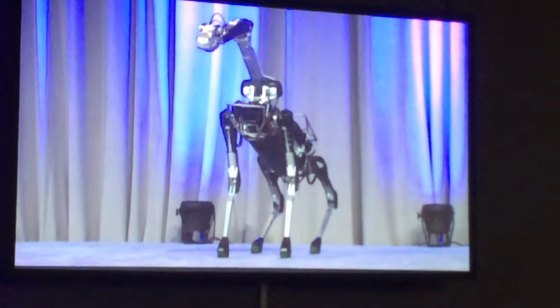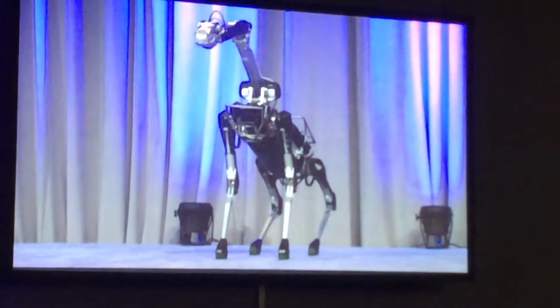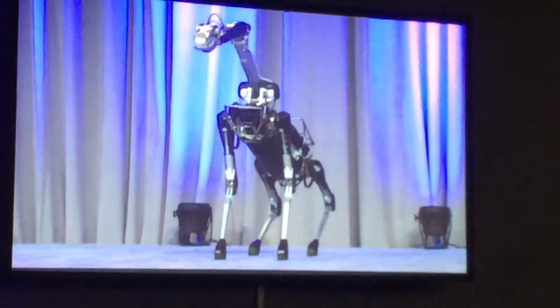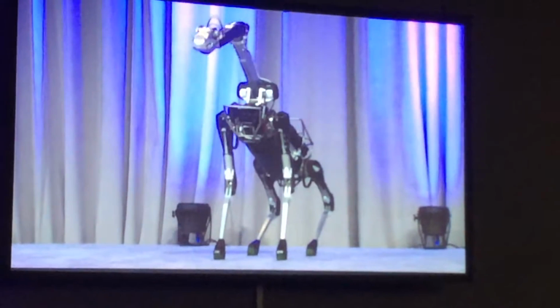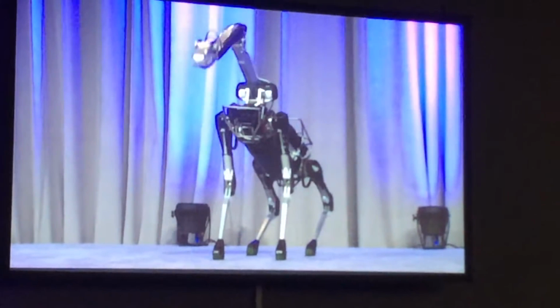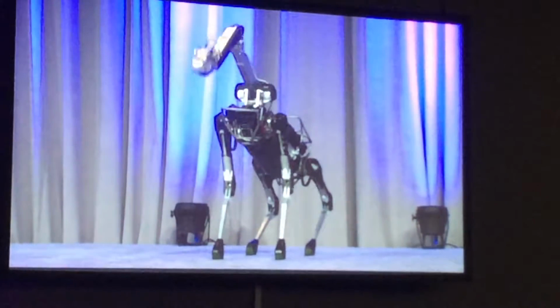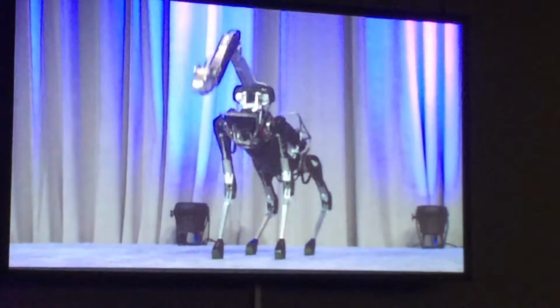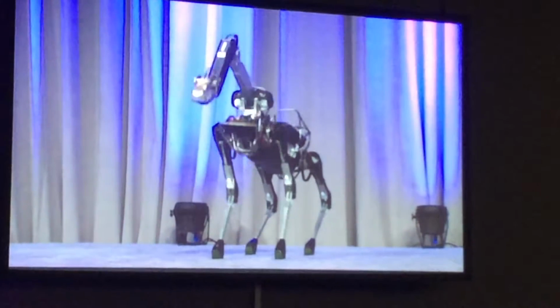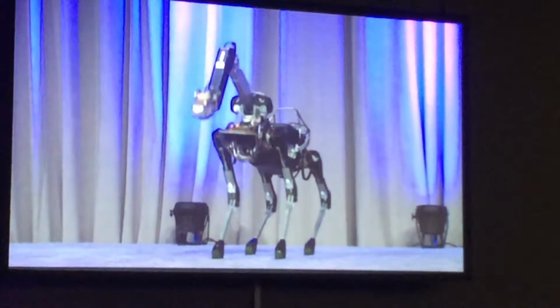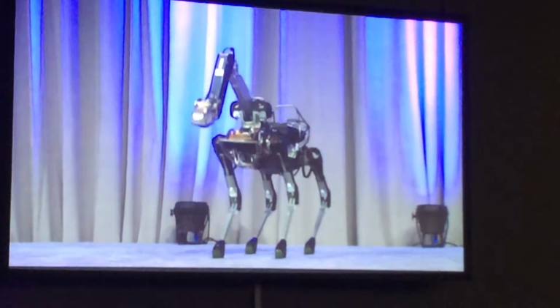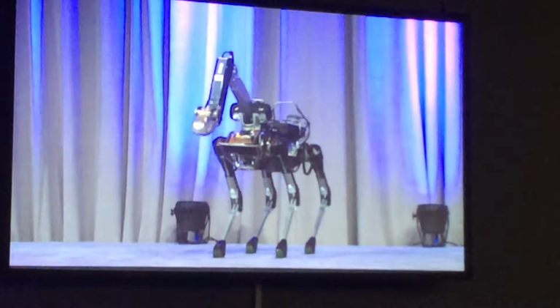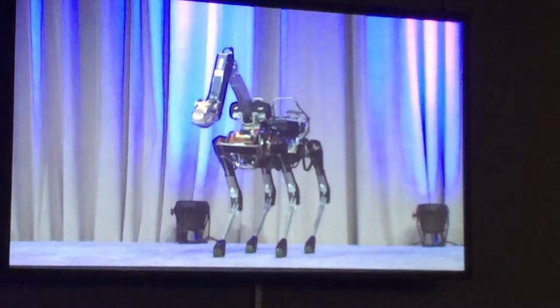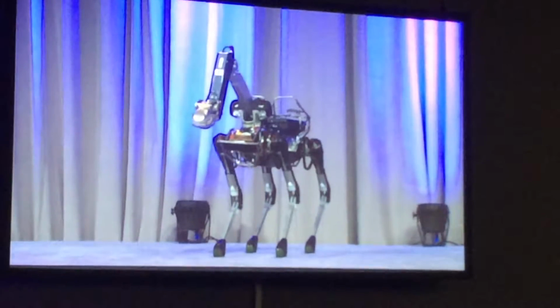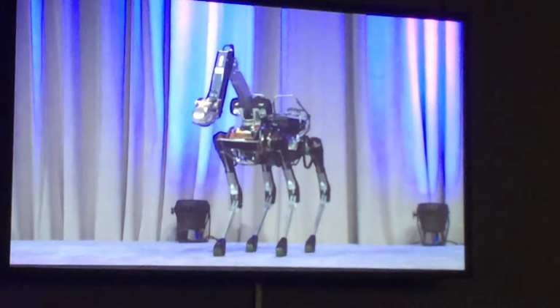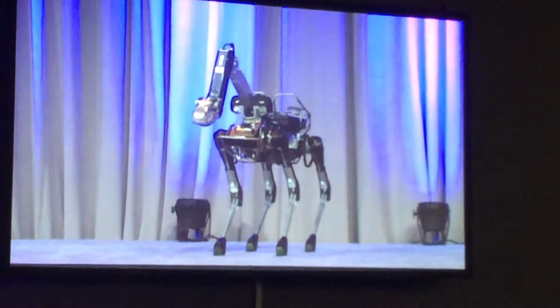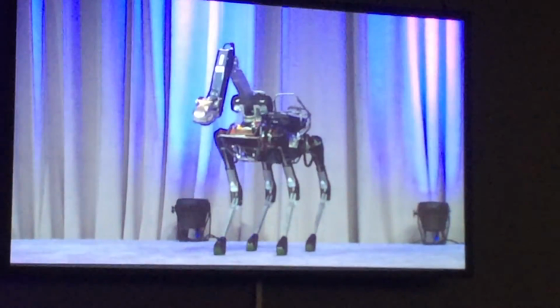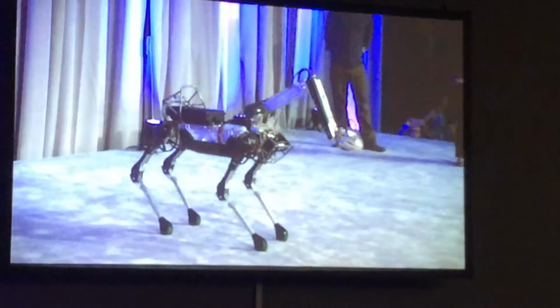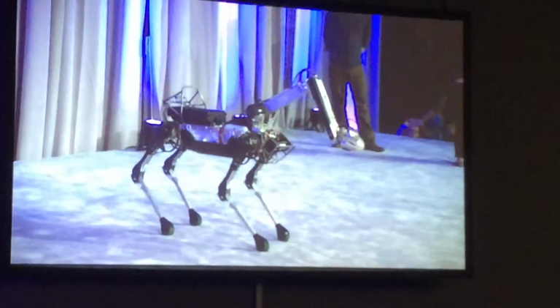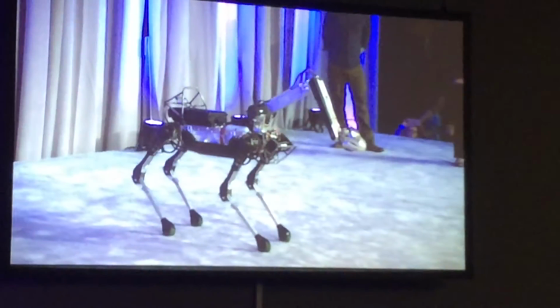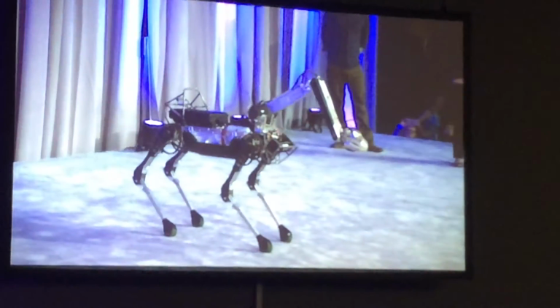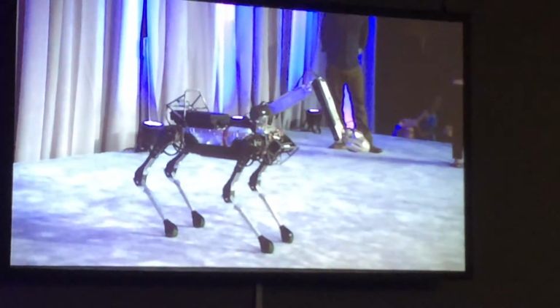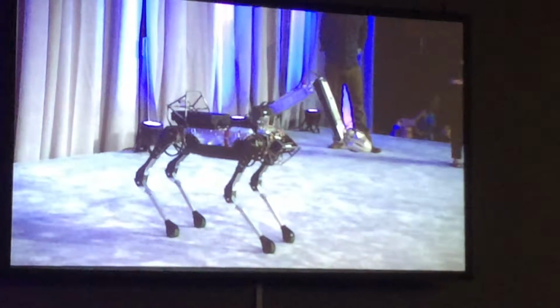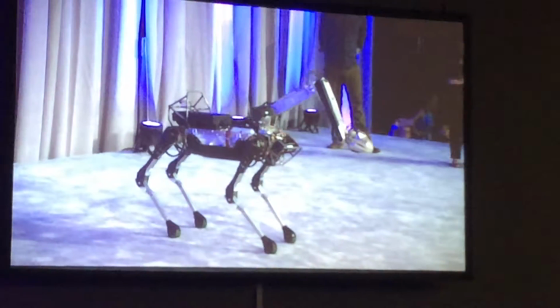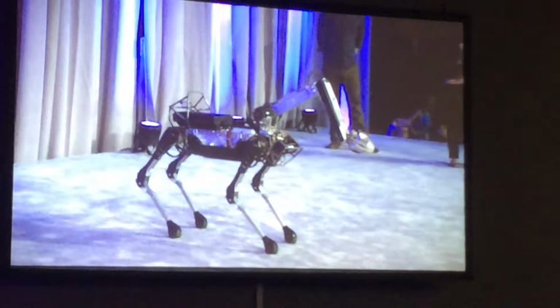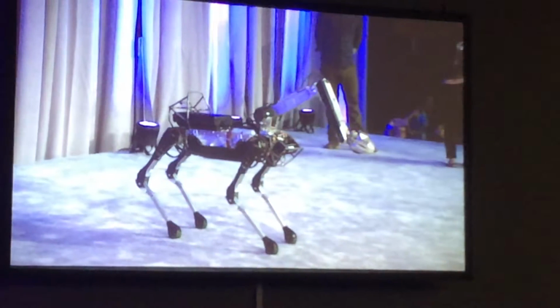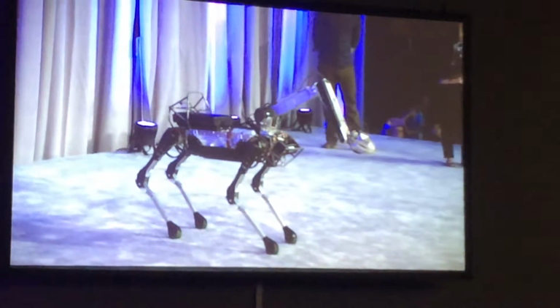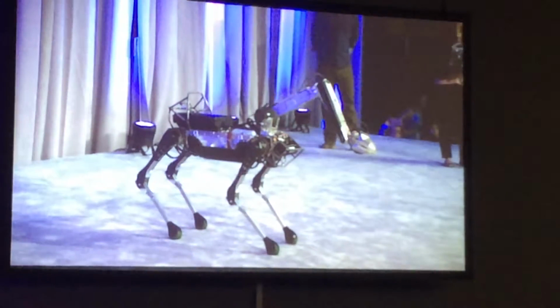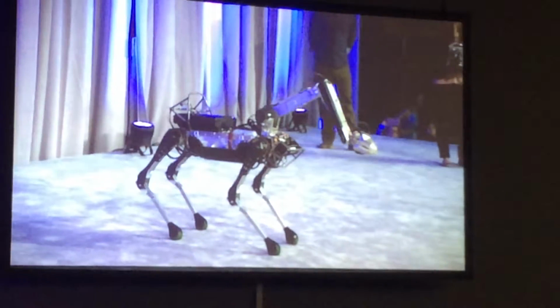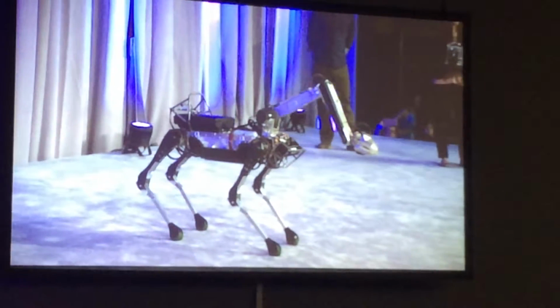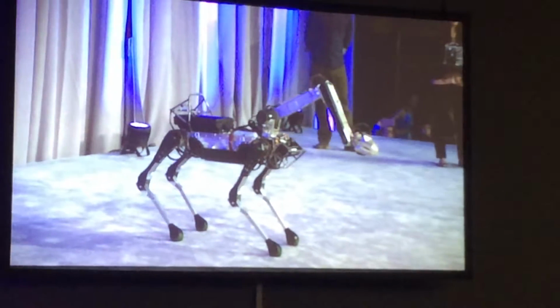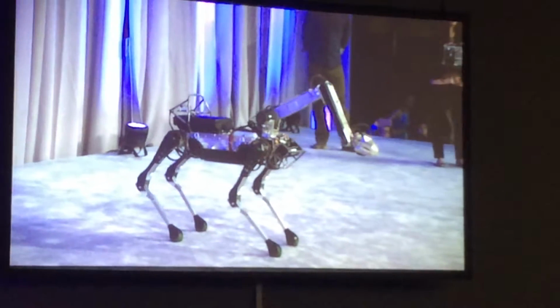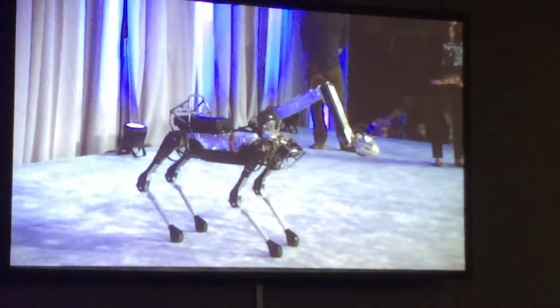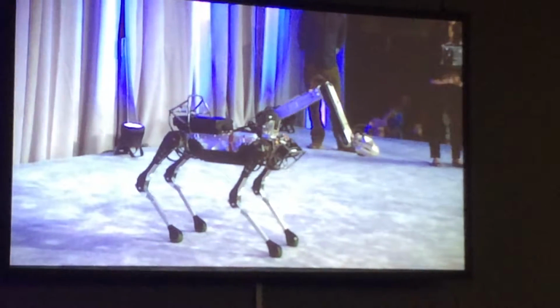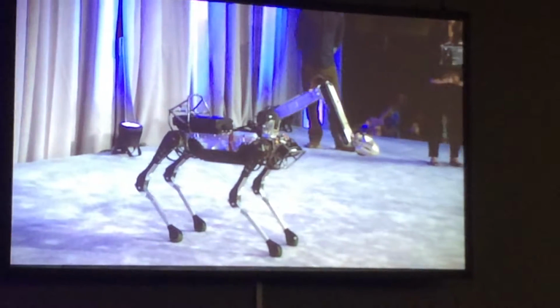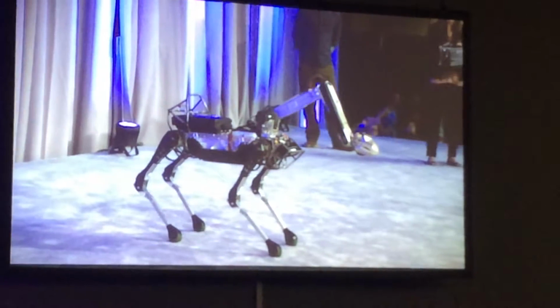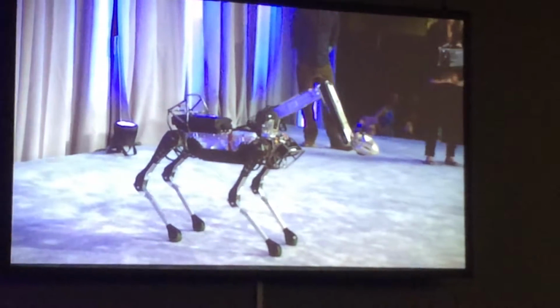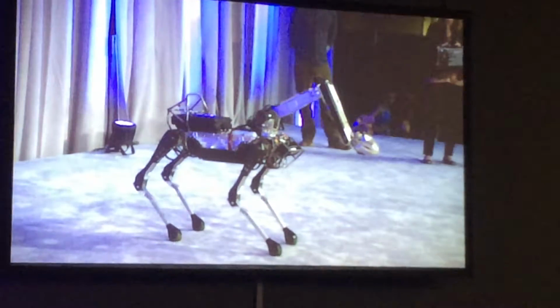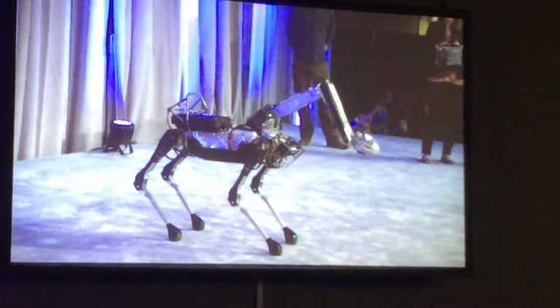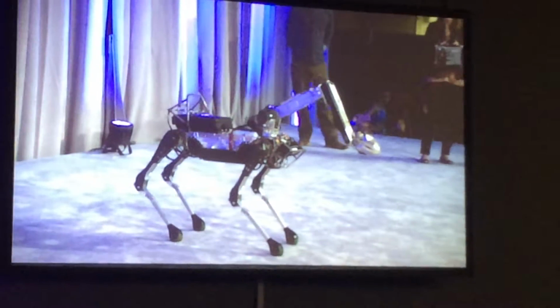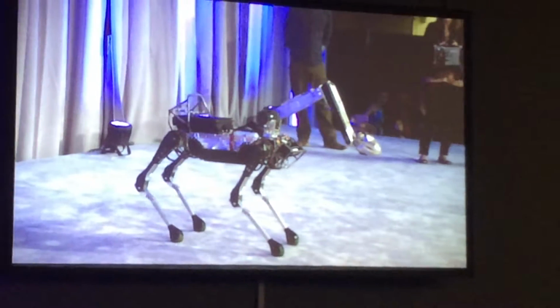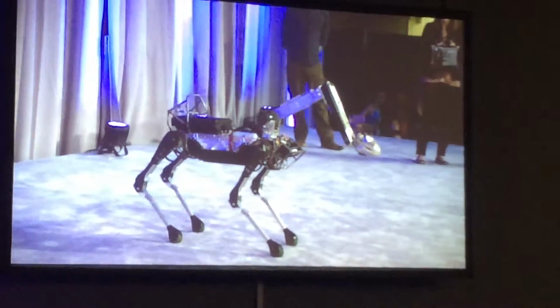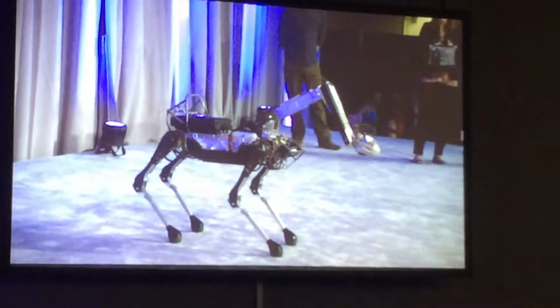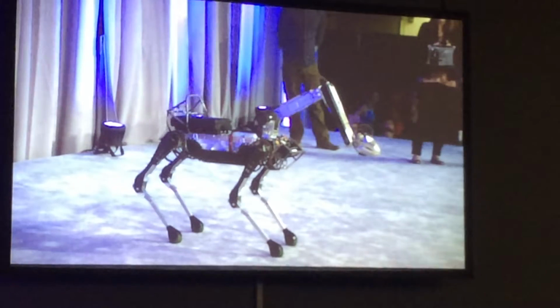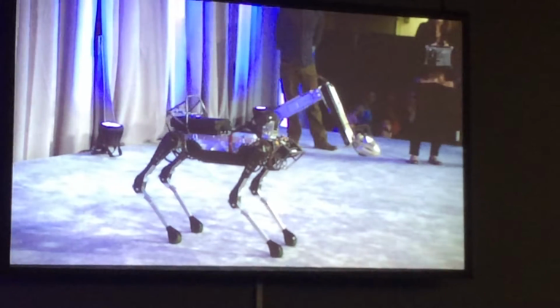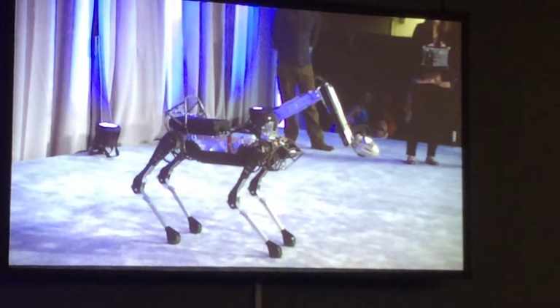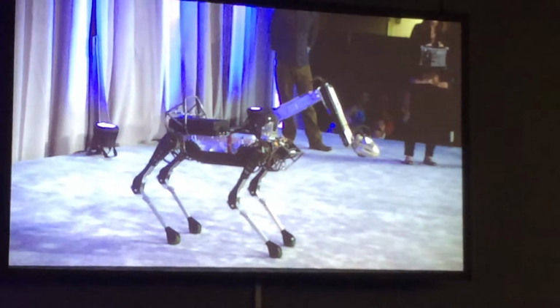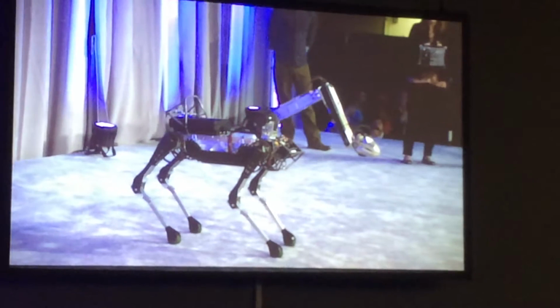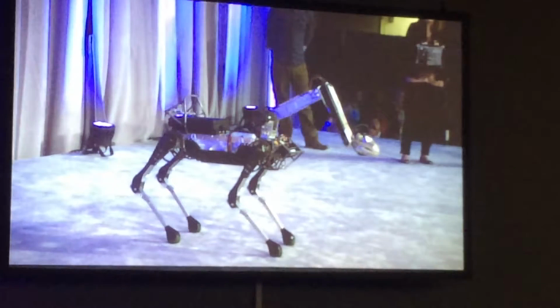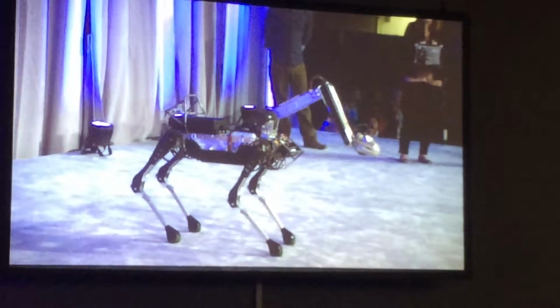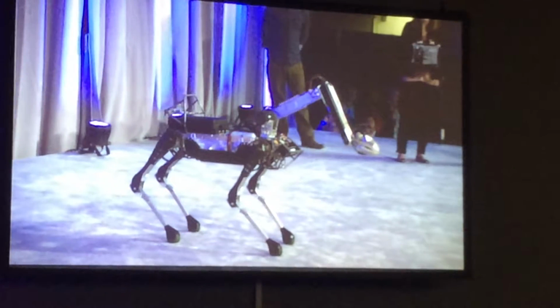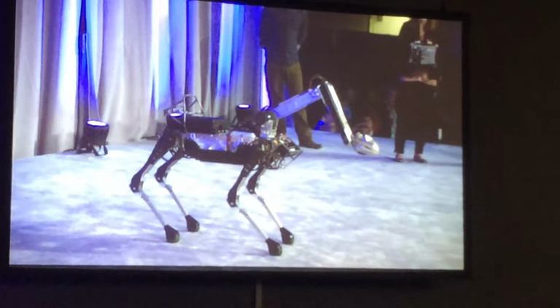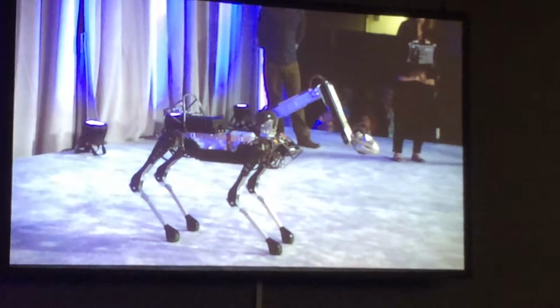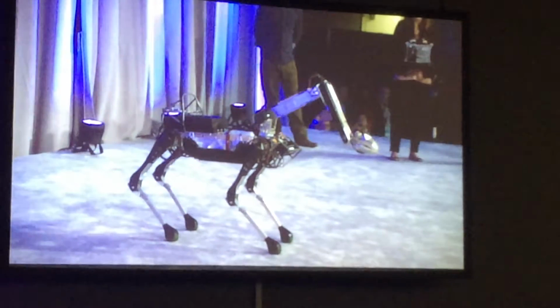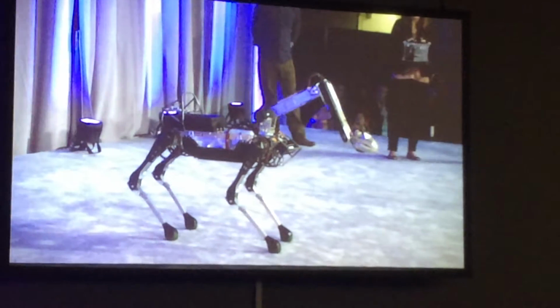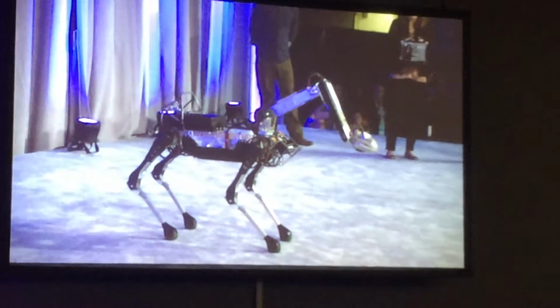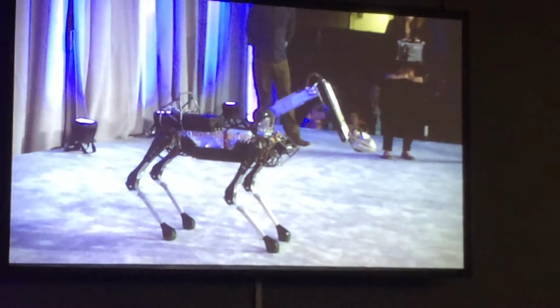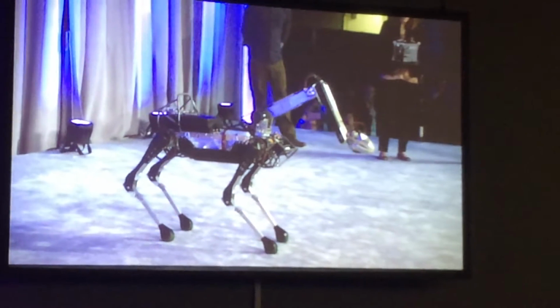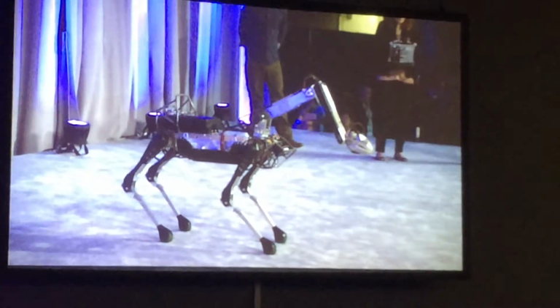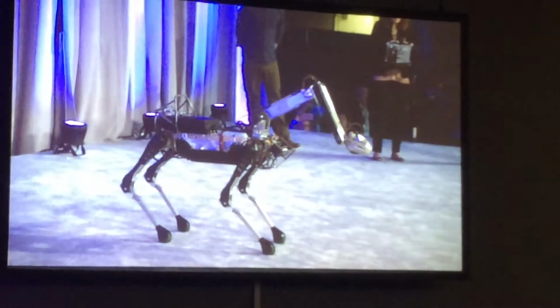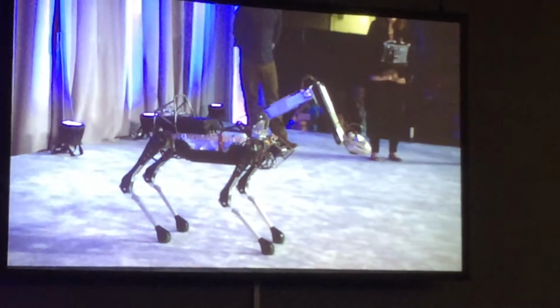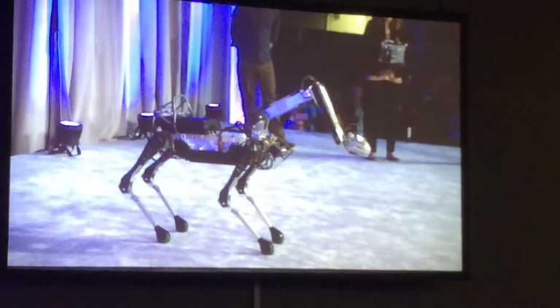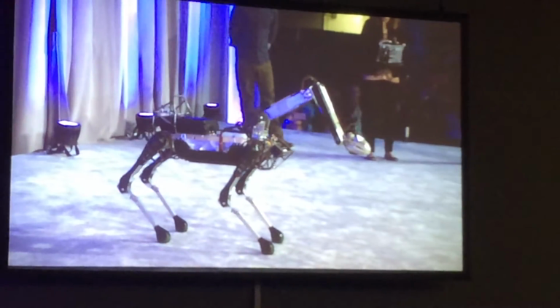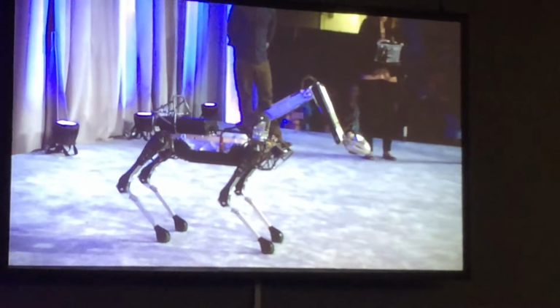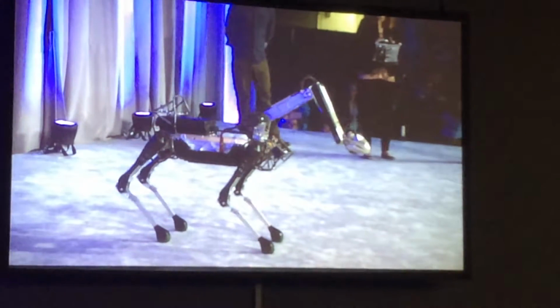Now, you remember that chicken head video? We'll do a little chicken head for you. Go ahead — chicken head!